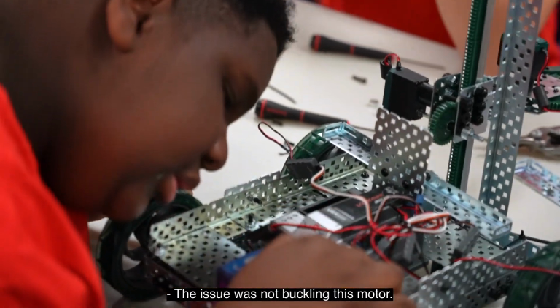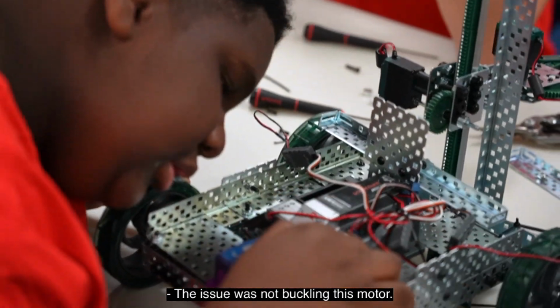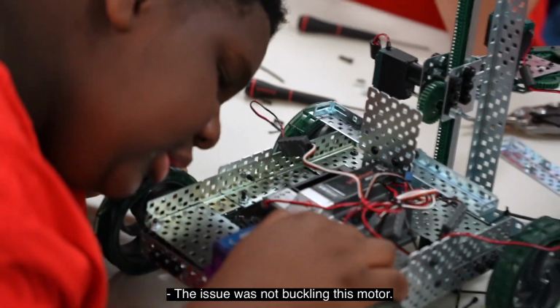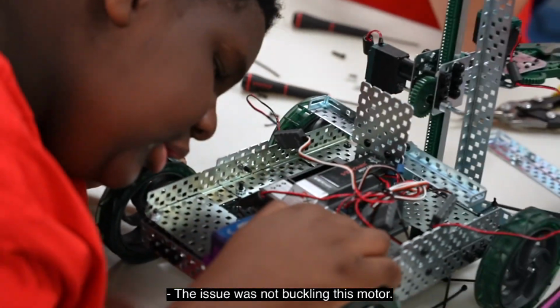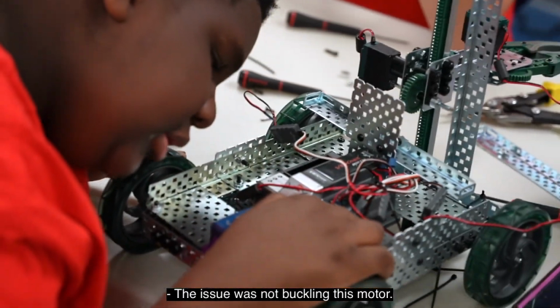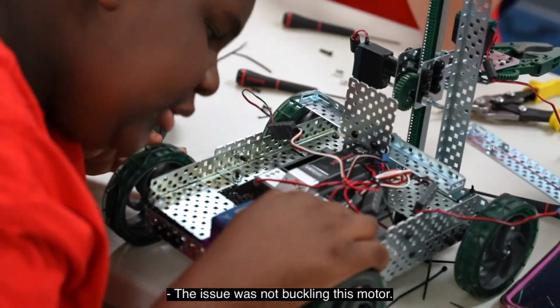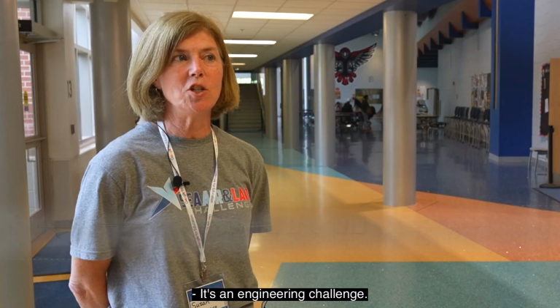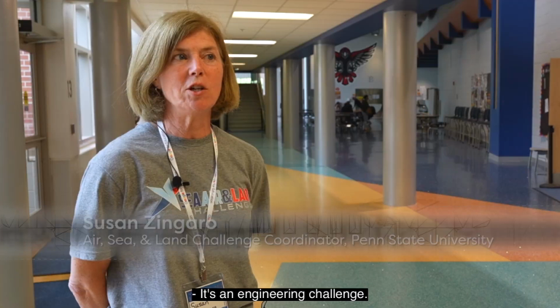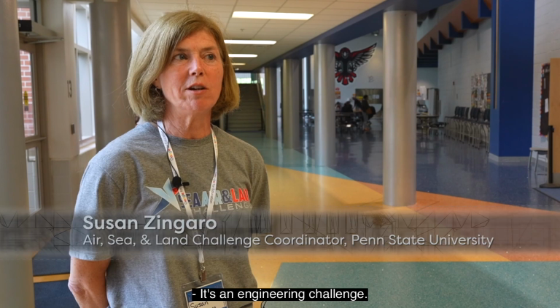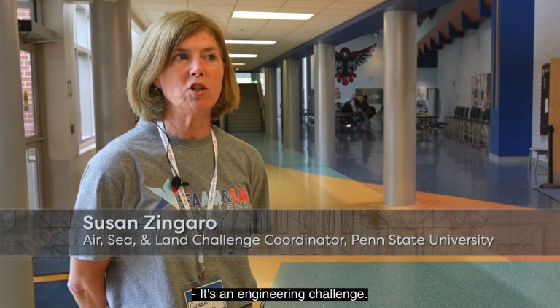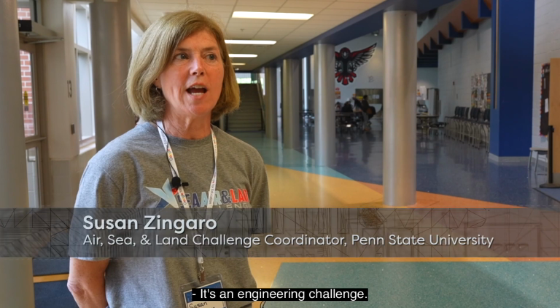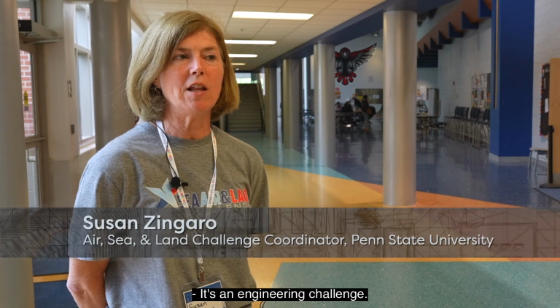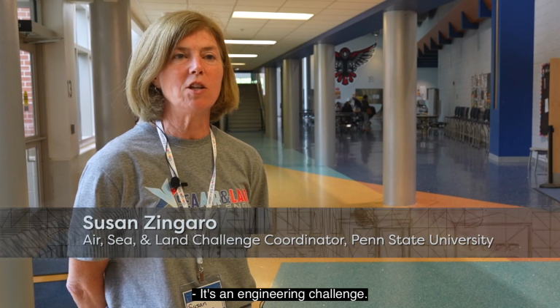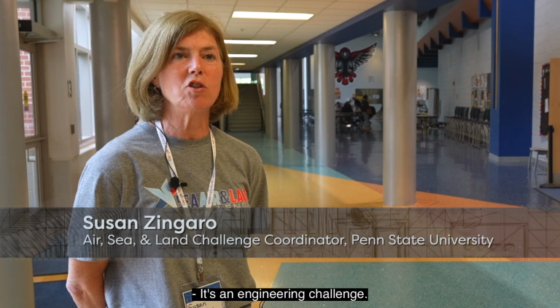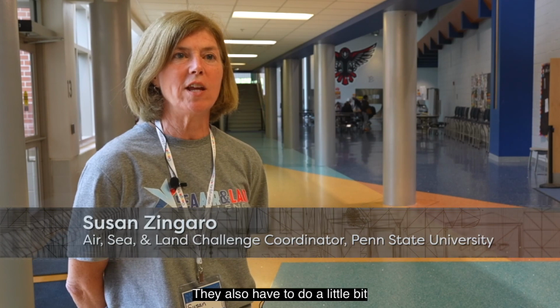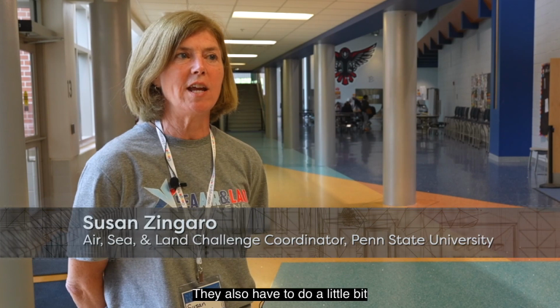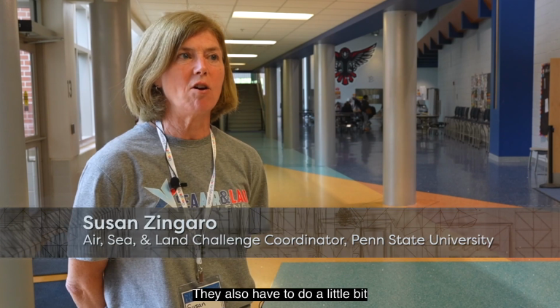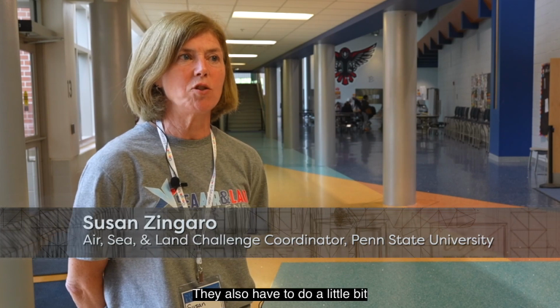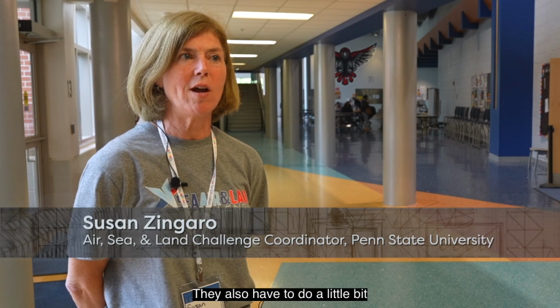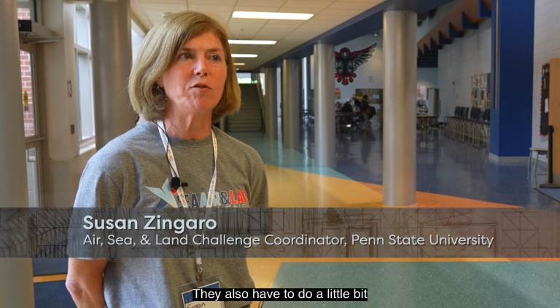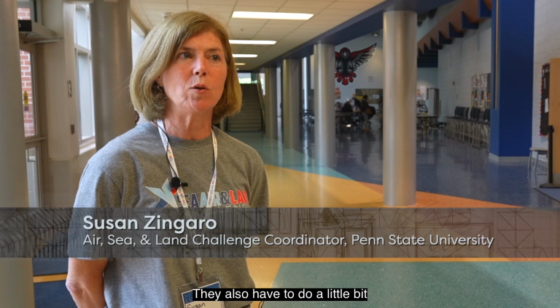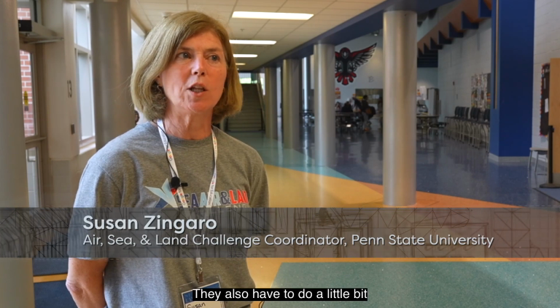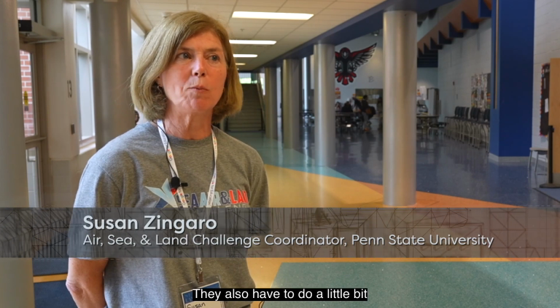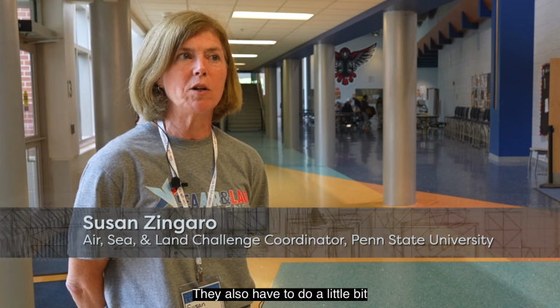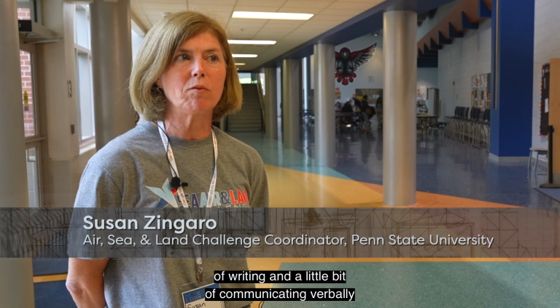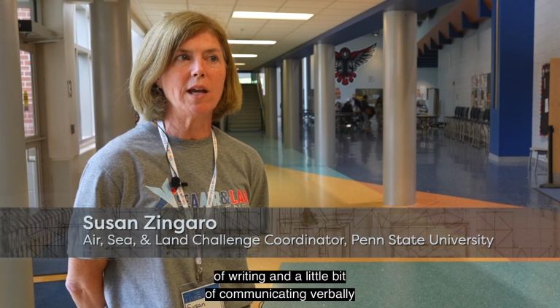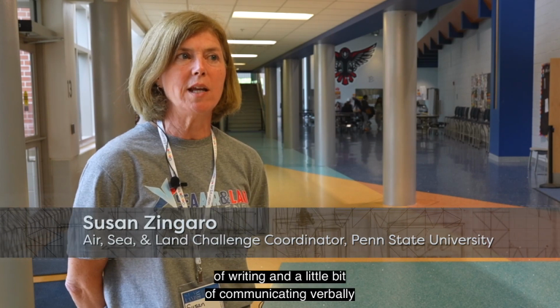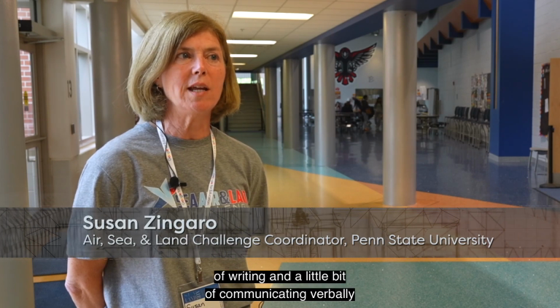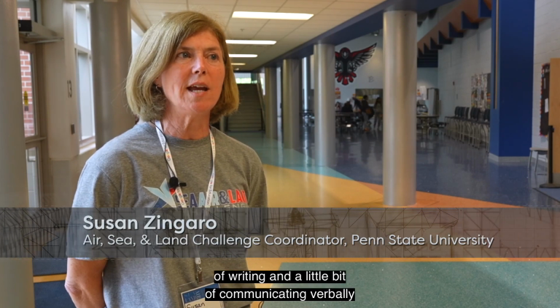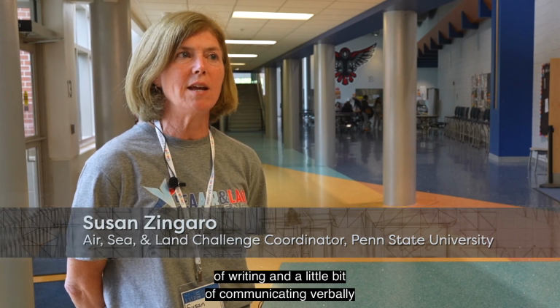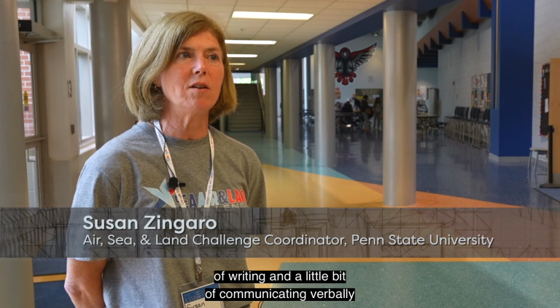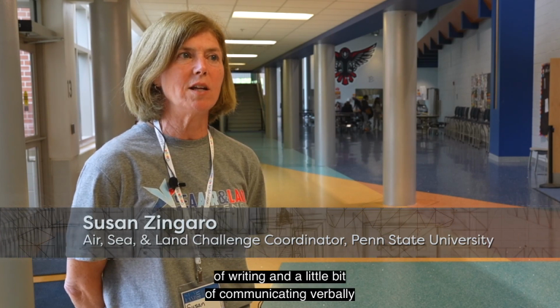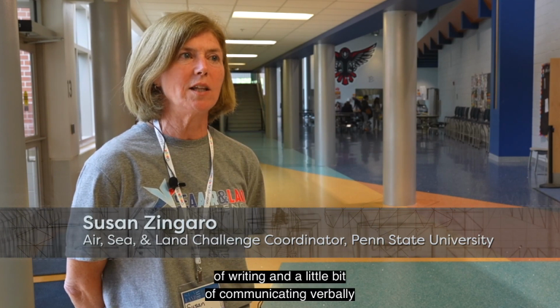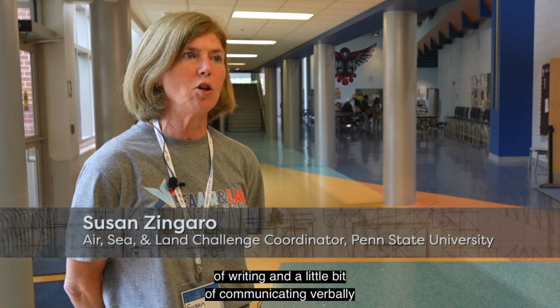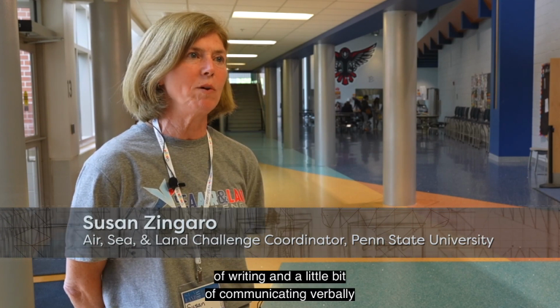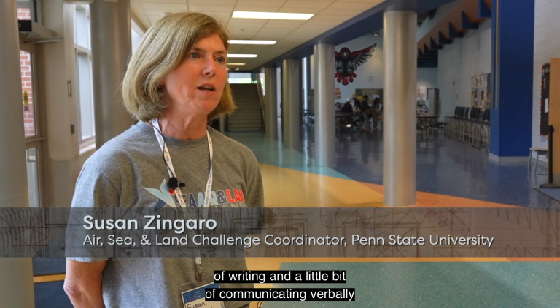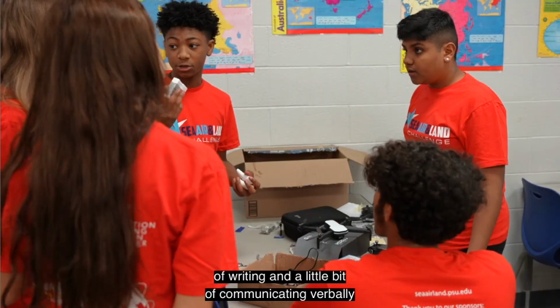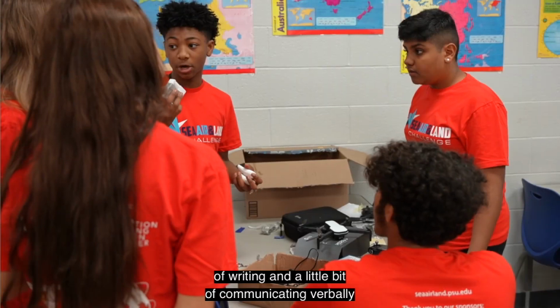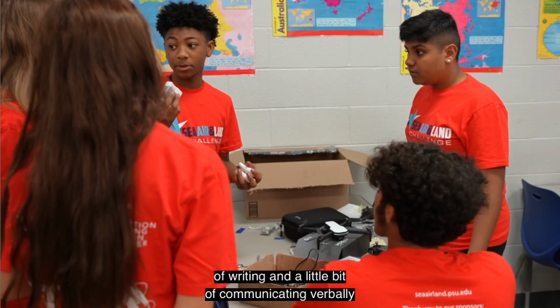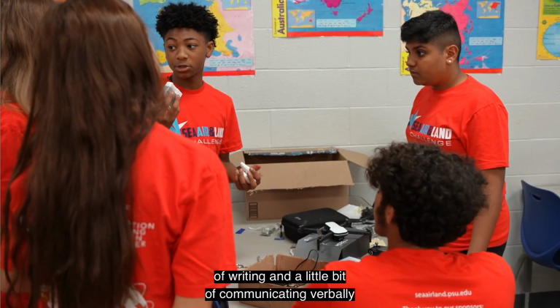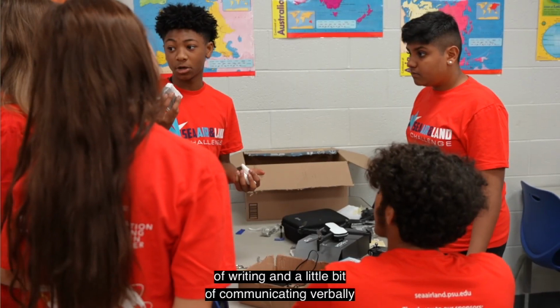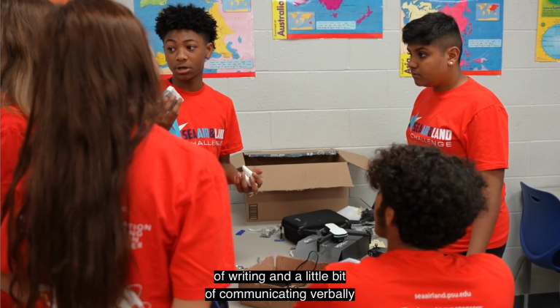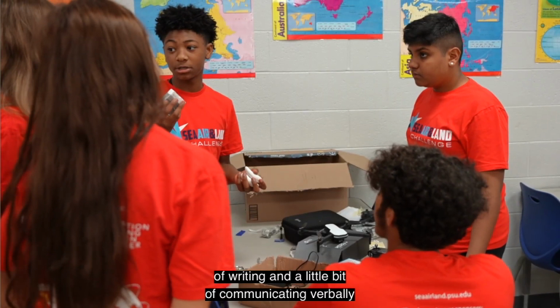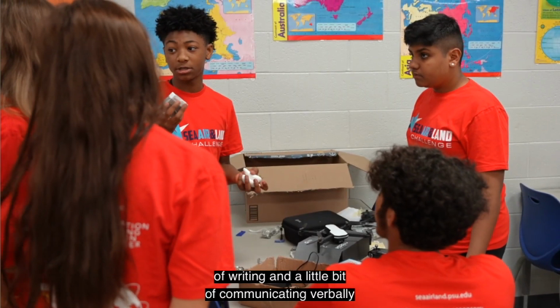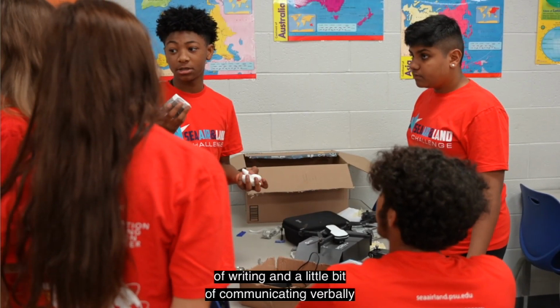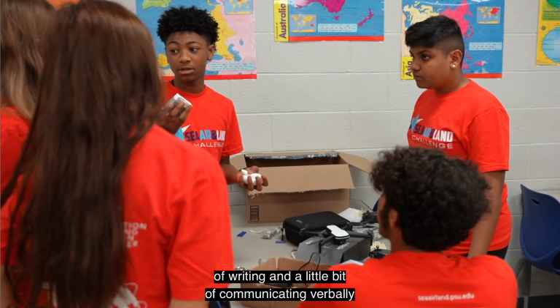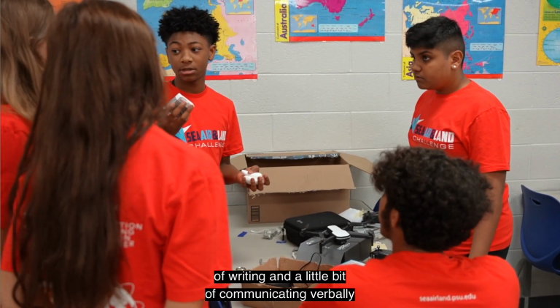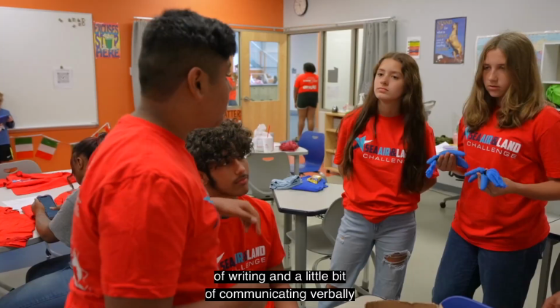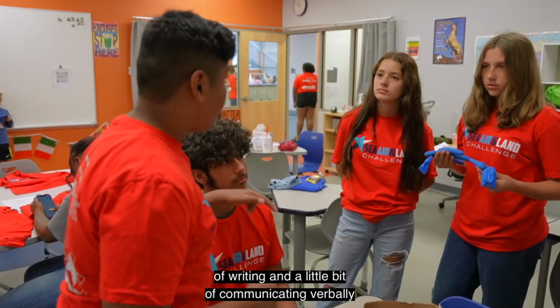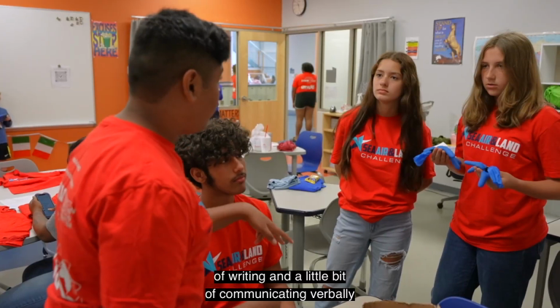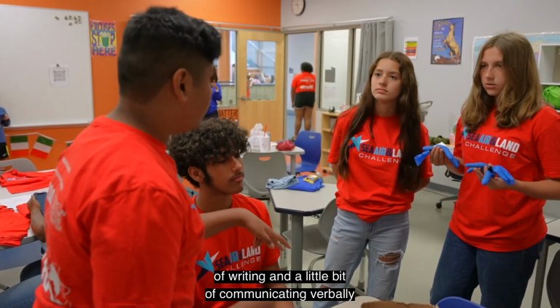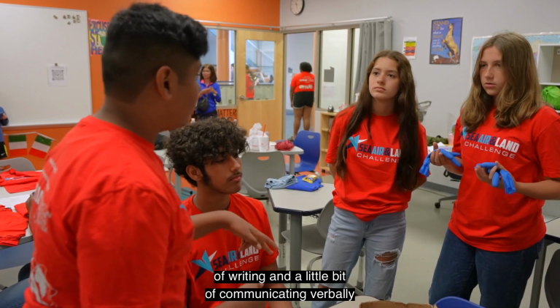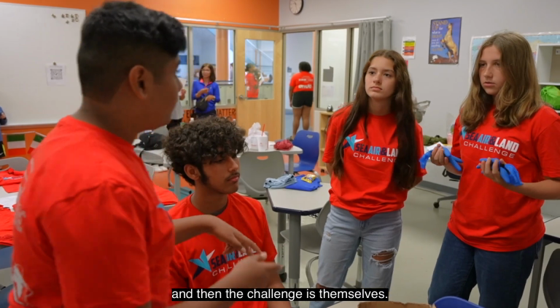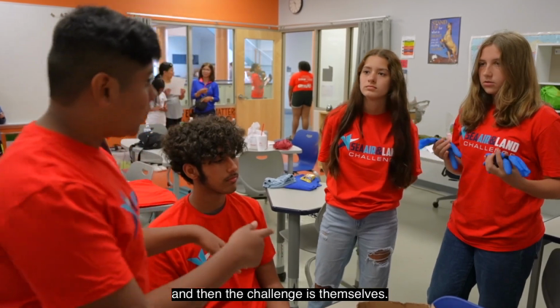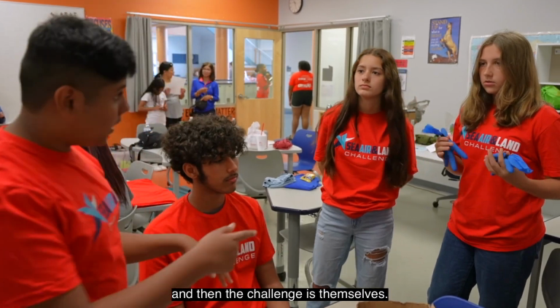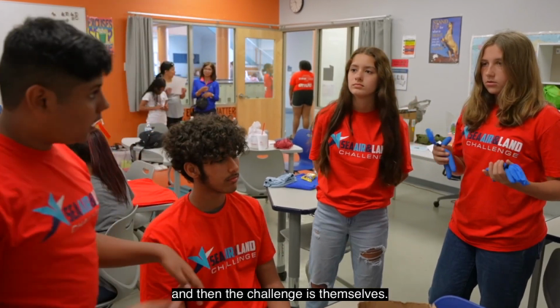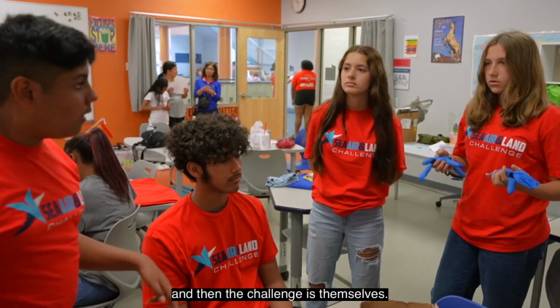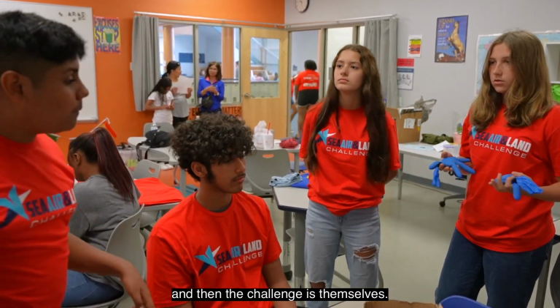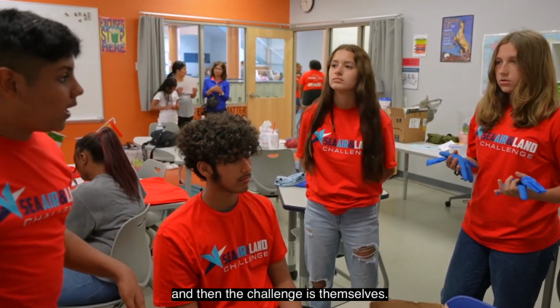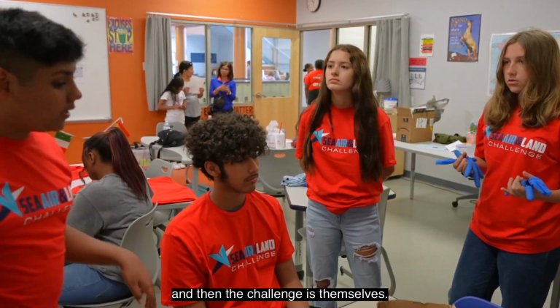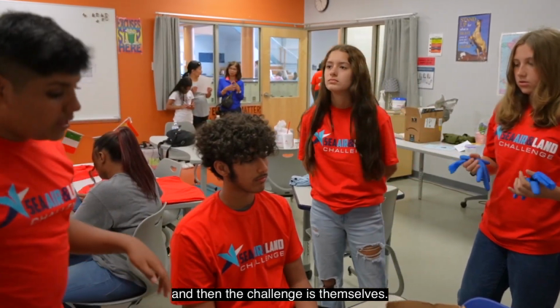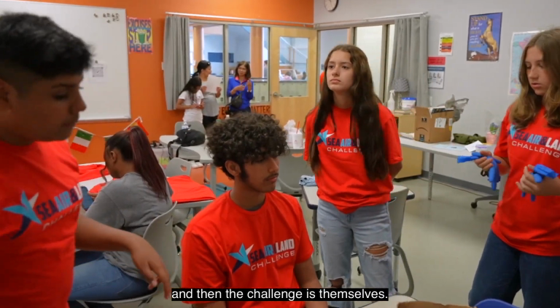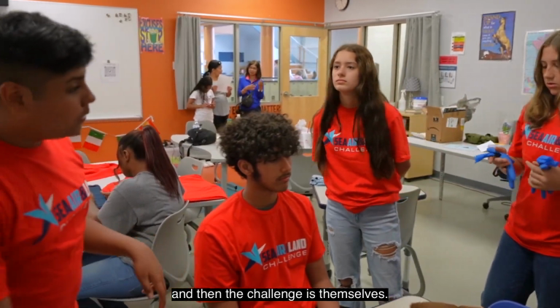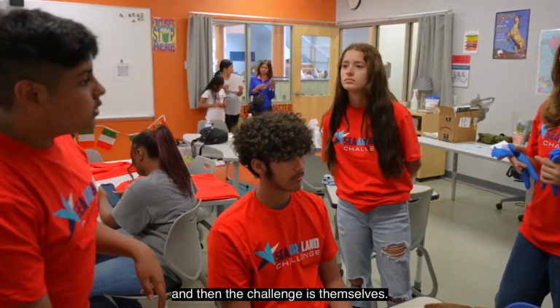It's an engineering challenge. They also have to do a little bit of writing and a little bit of communicating verbally, and then the challenges themselves.